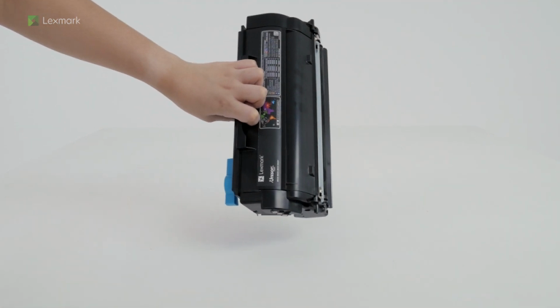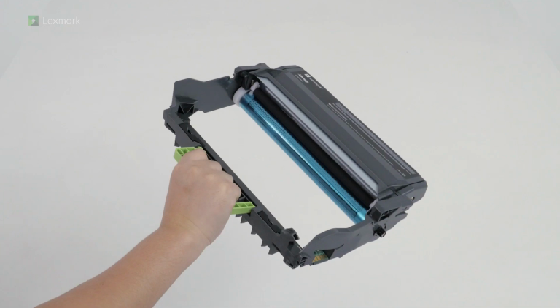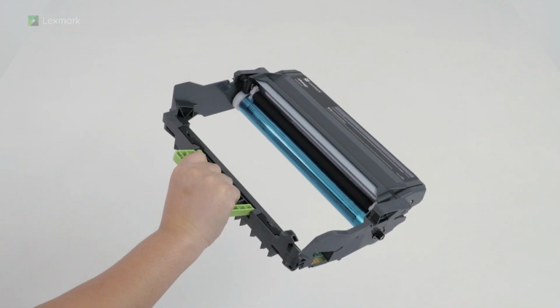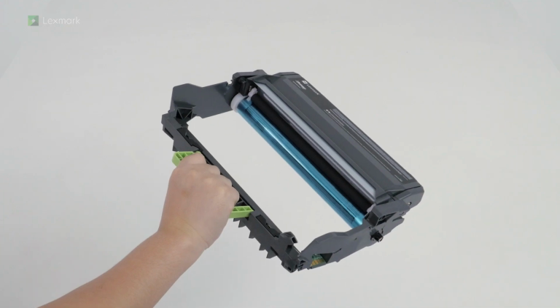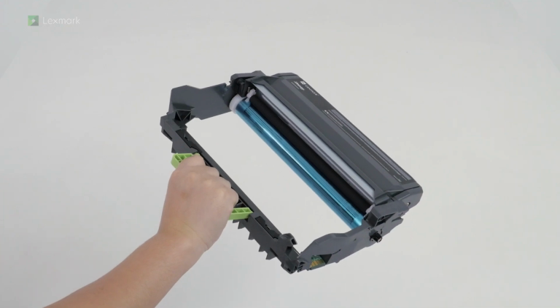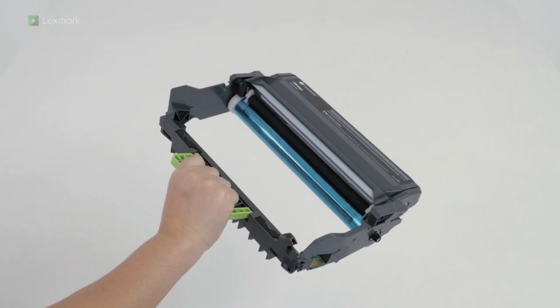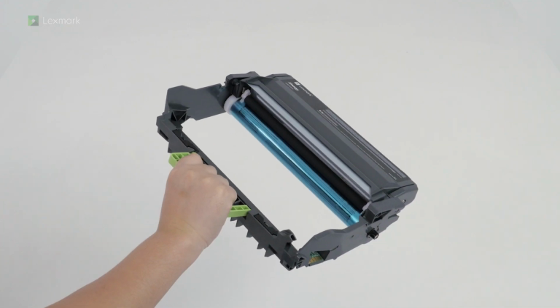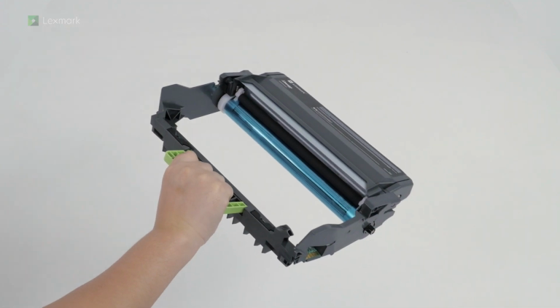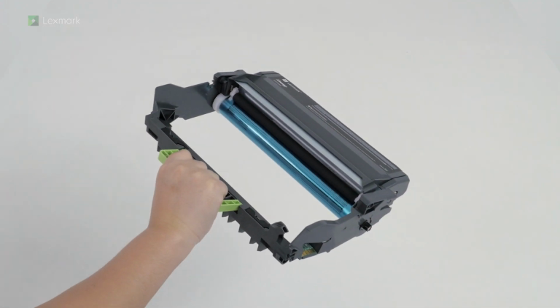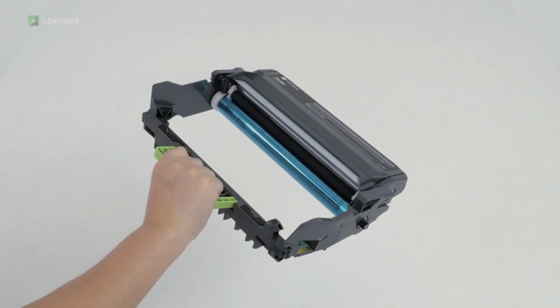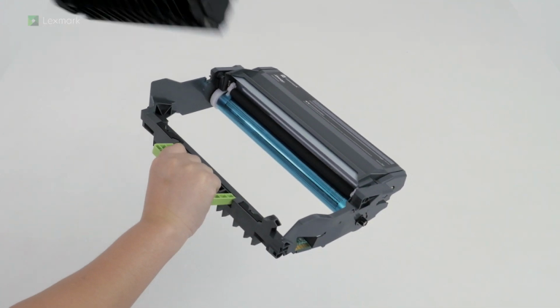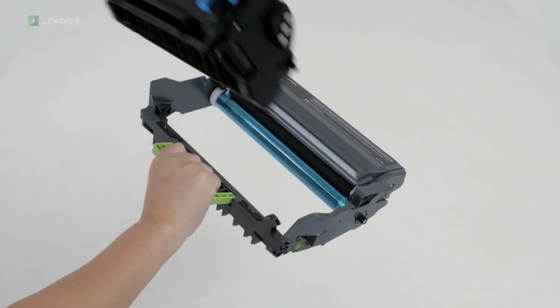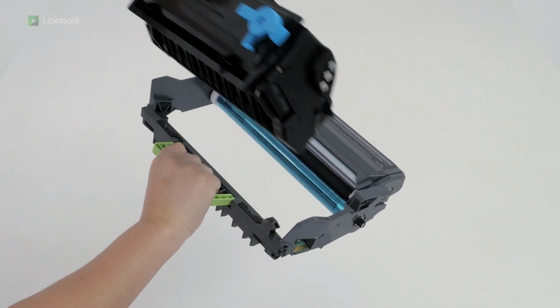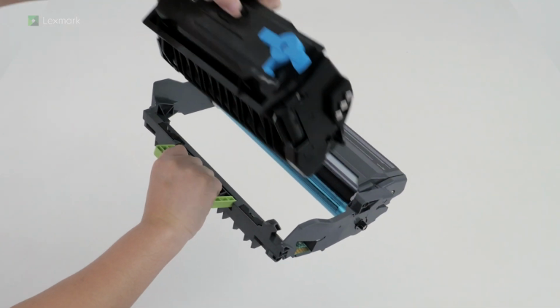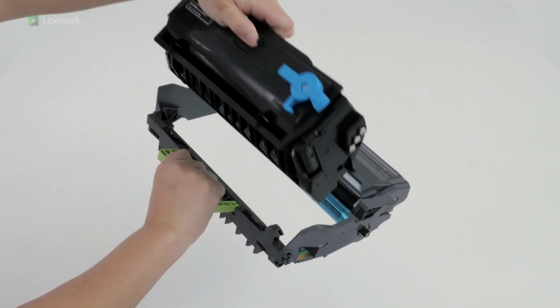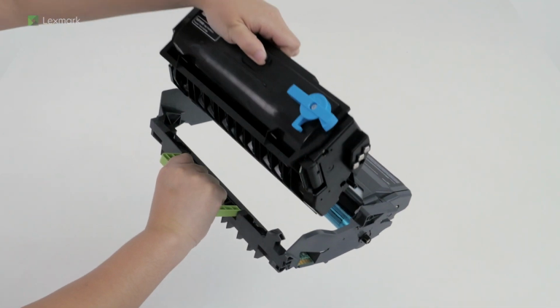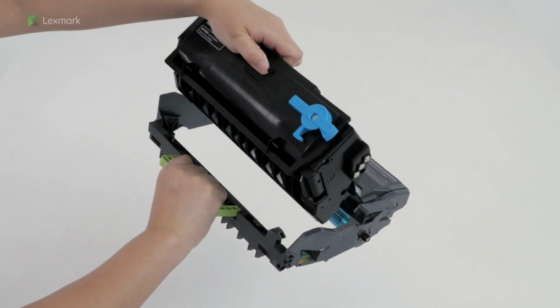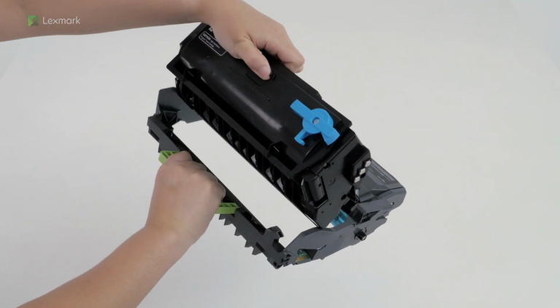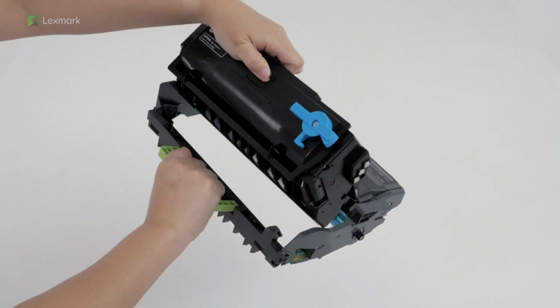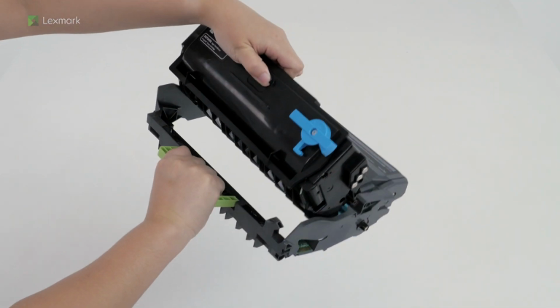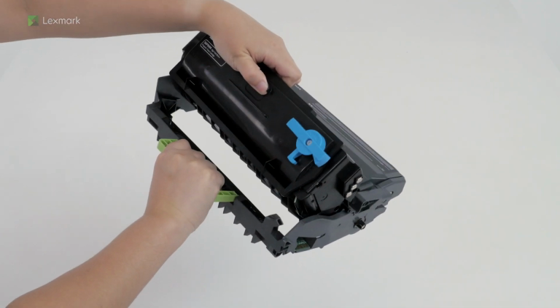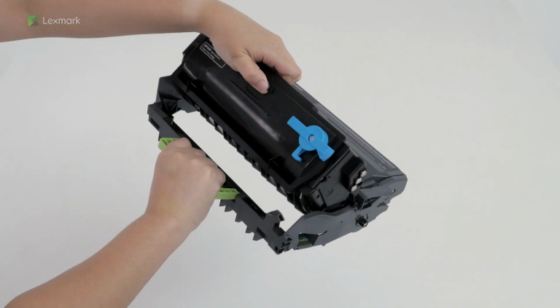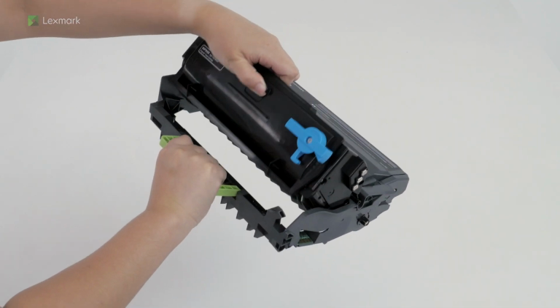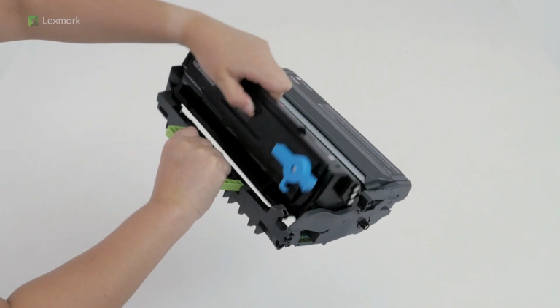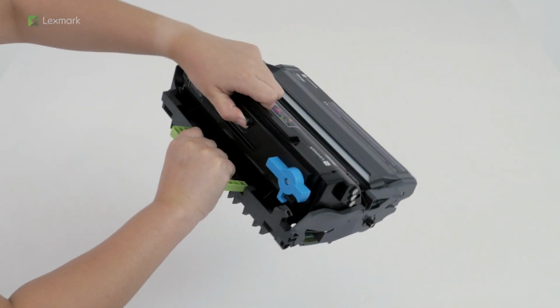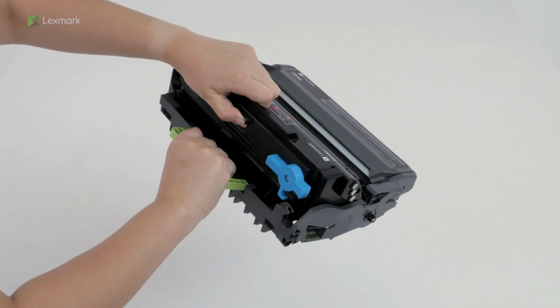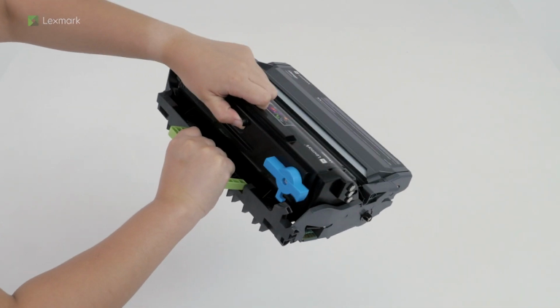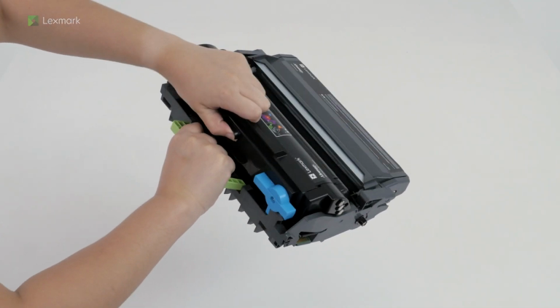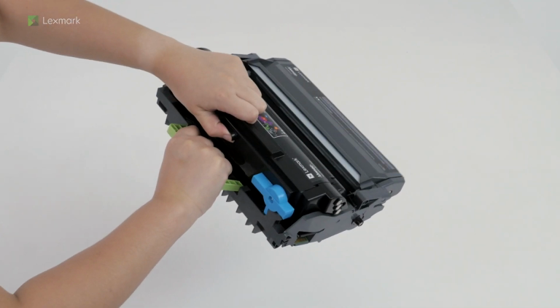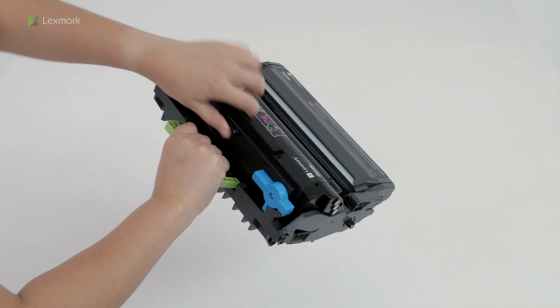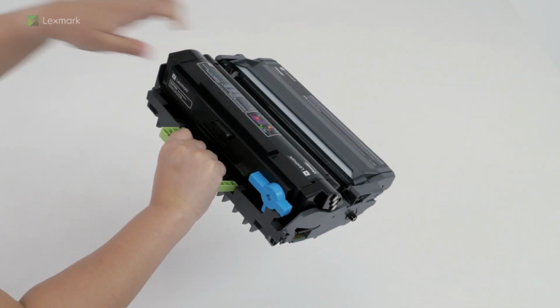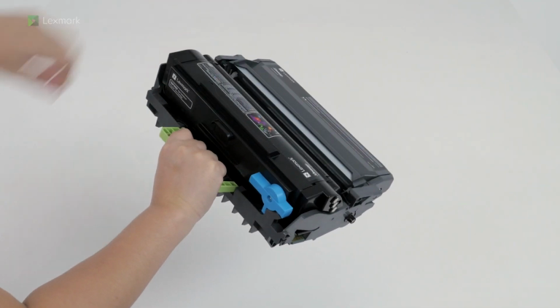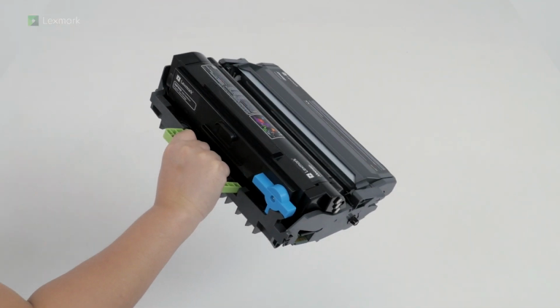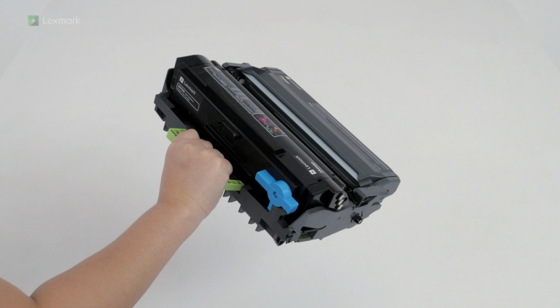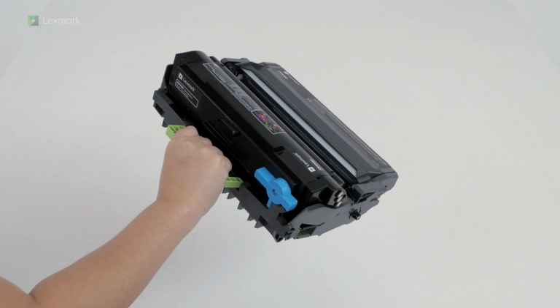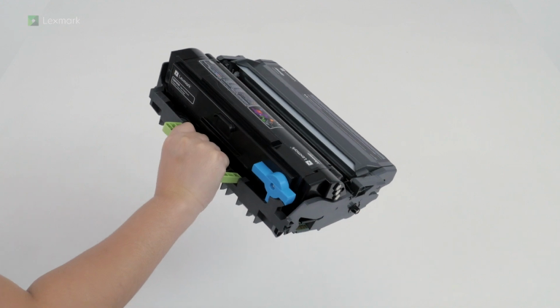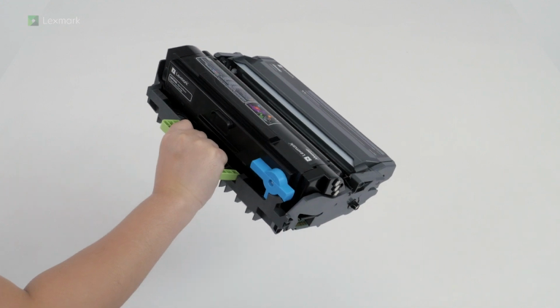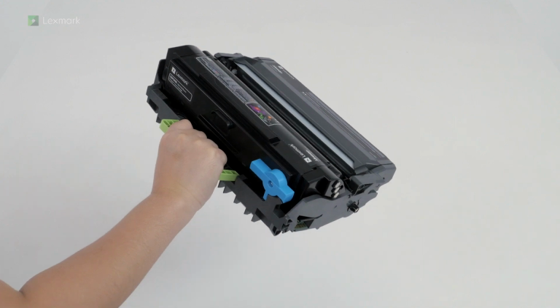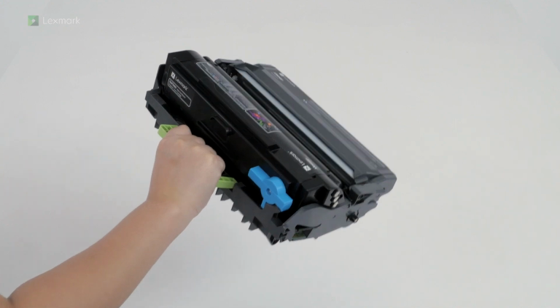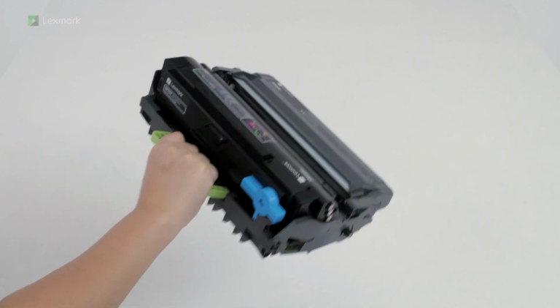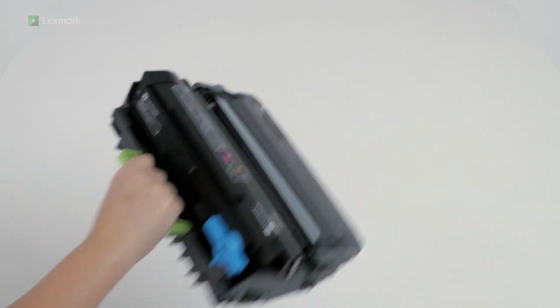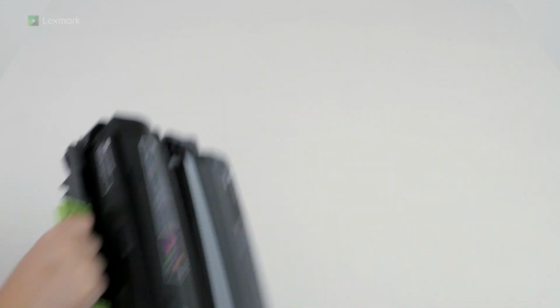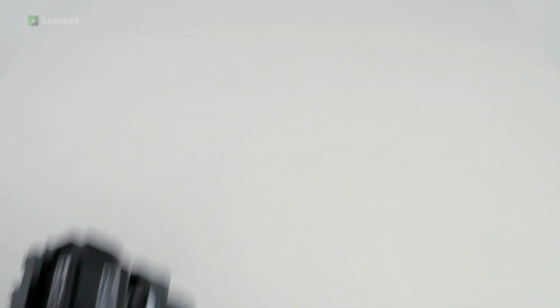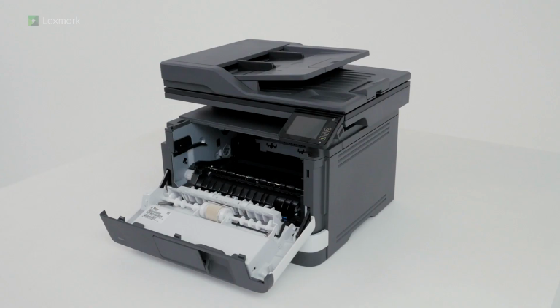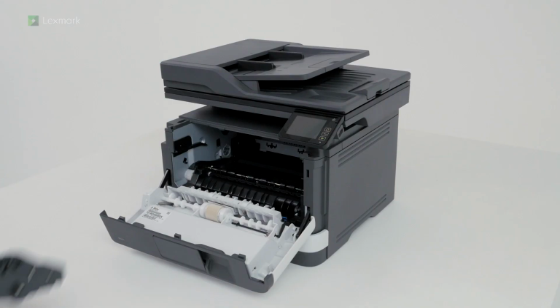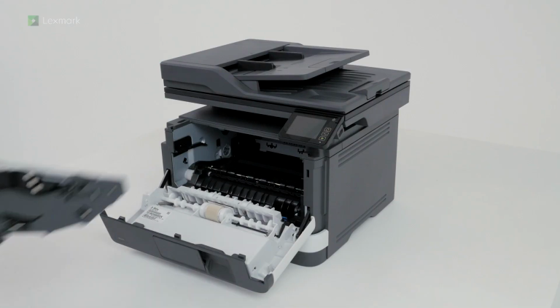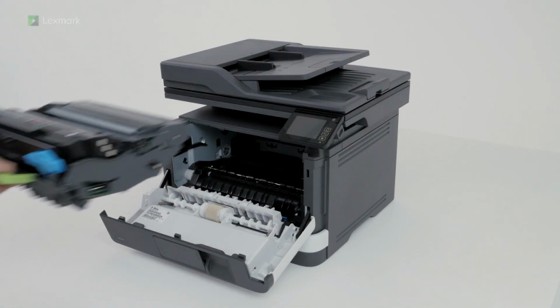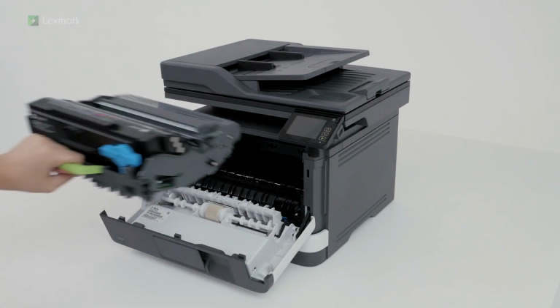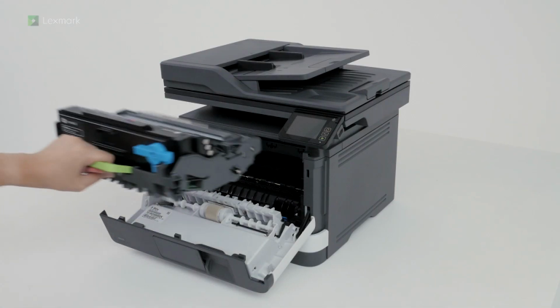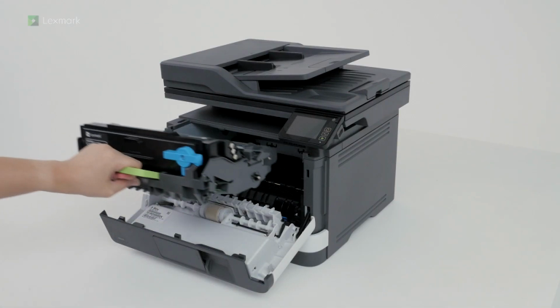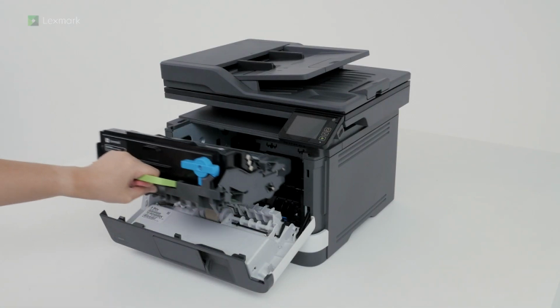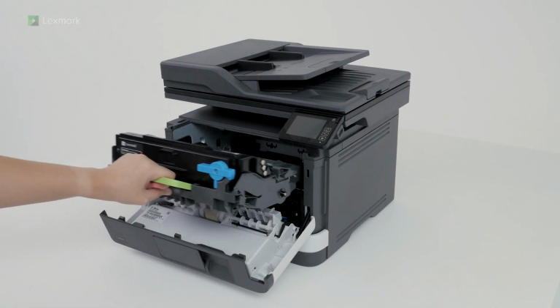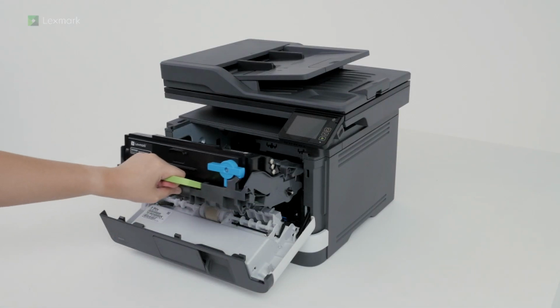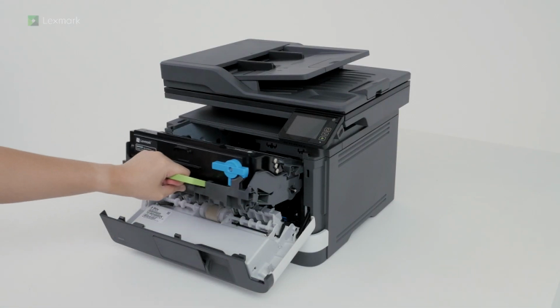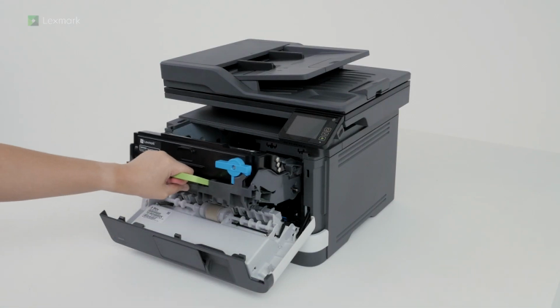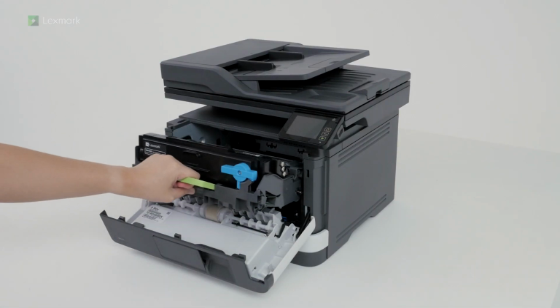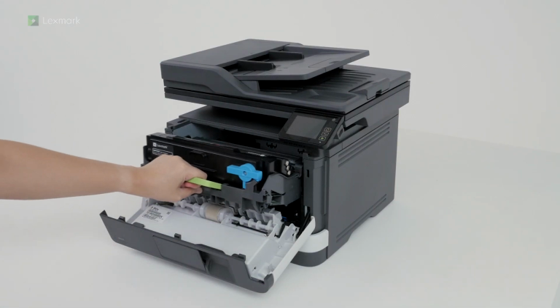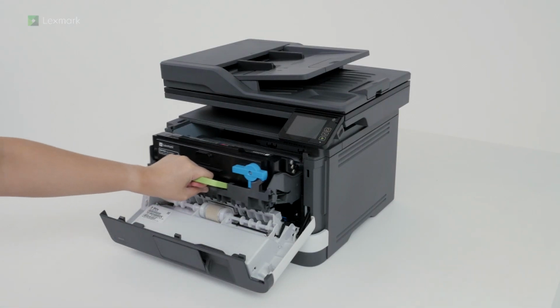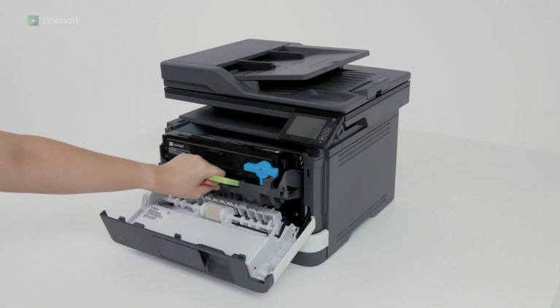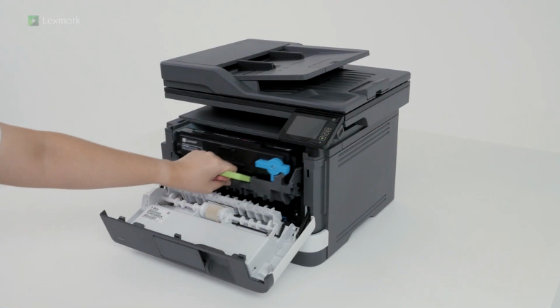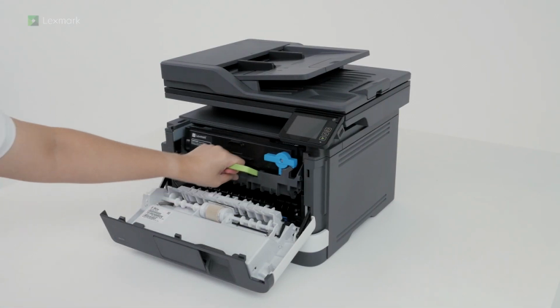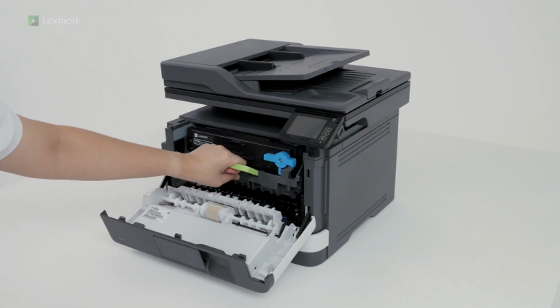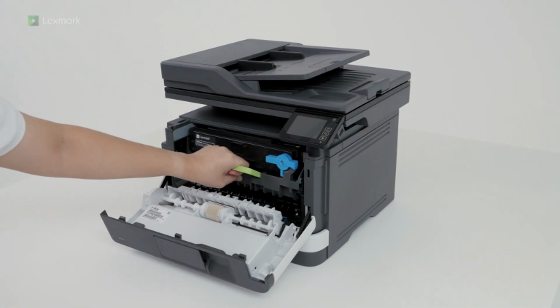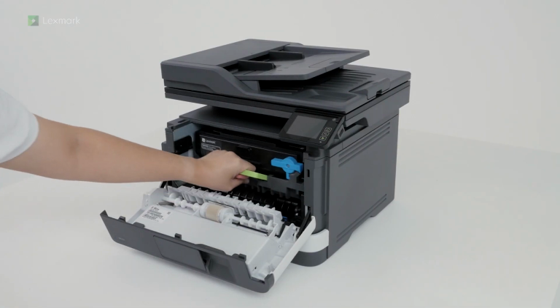Insert the toner cartridge into the imaging unit until it clicks into place. Insert the imaging unit into the printer.